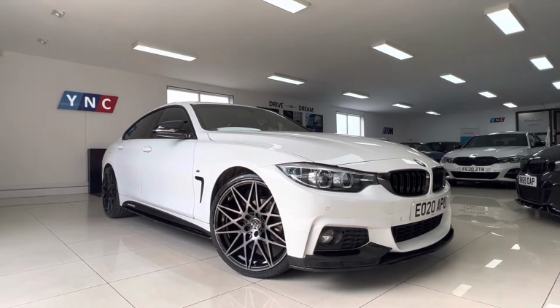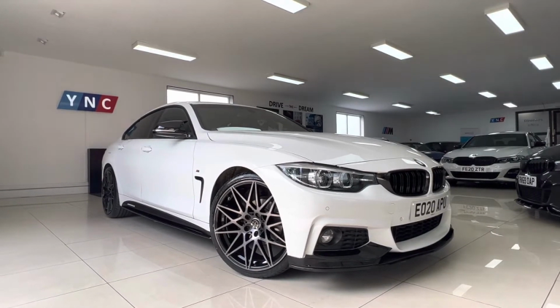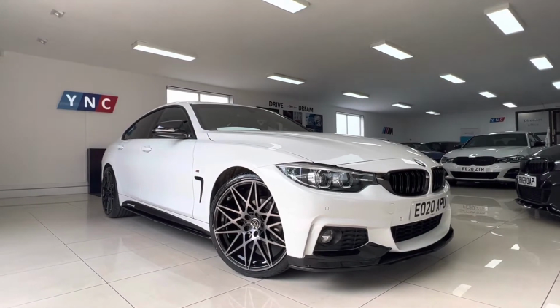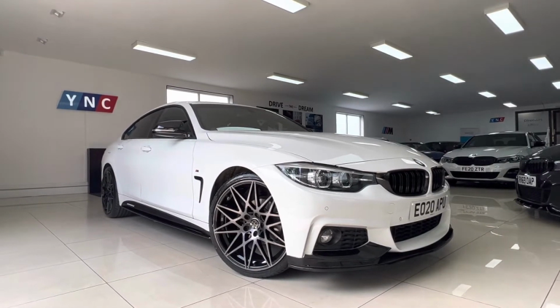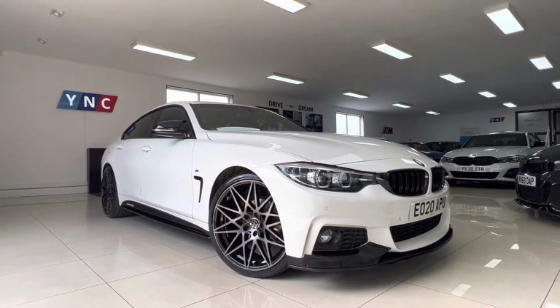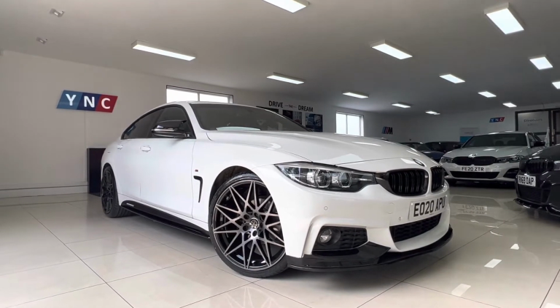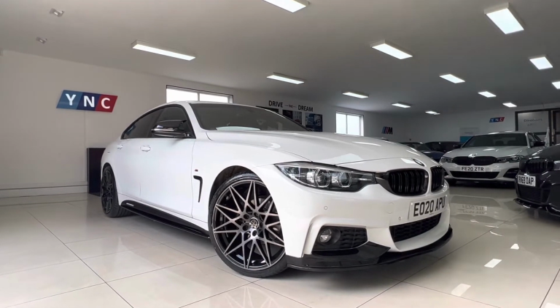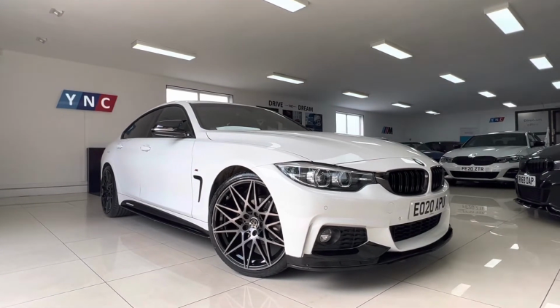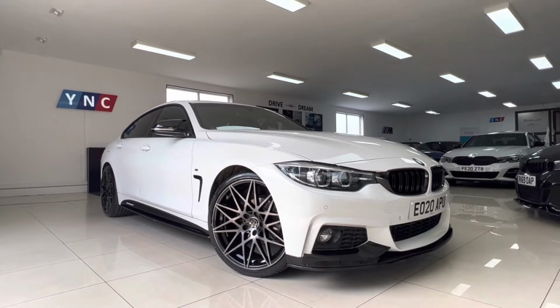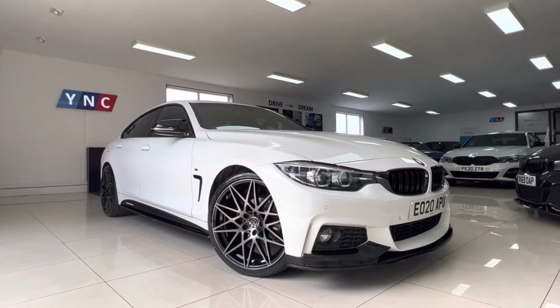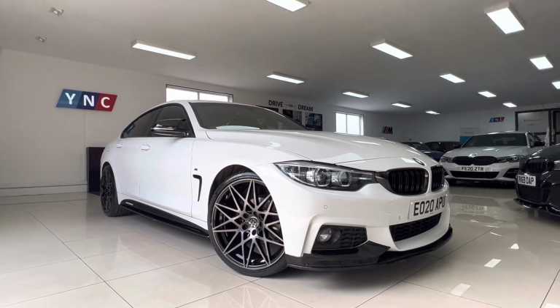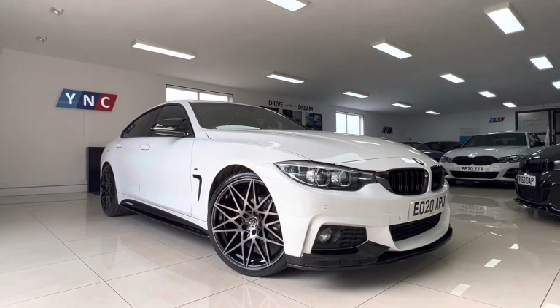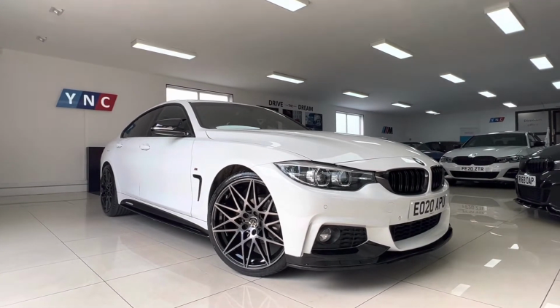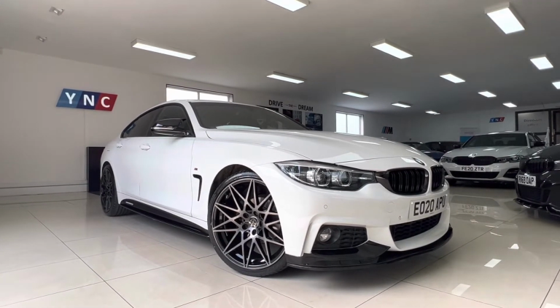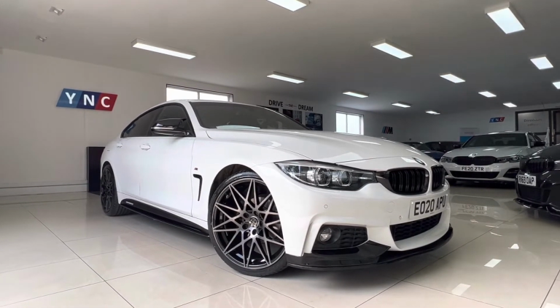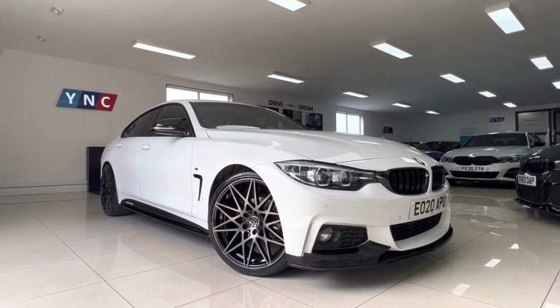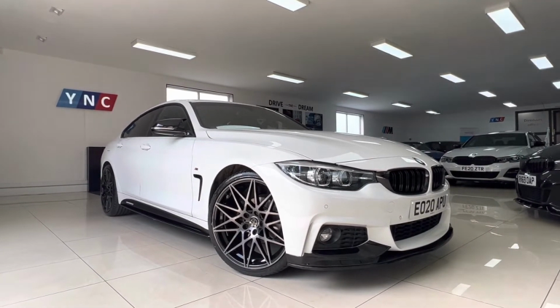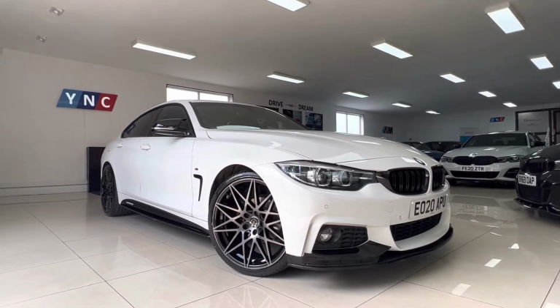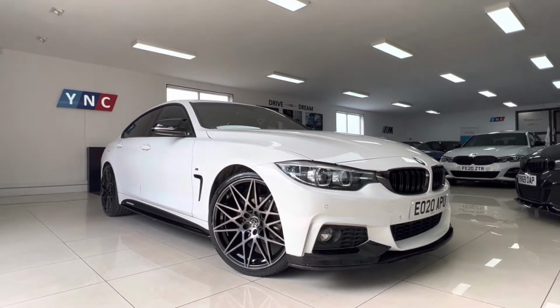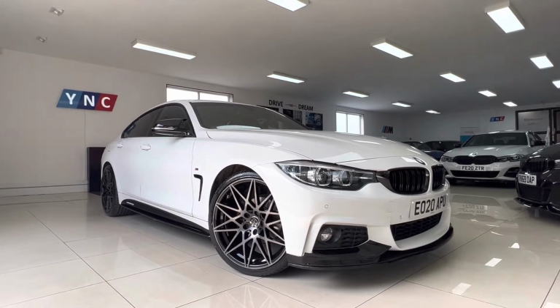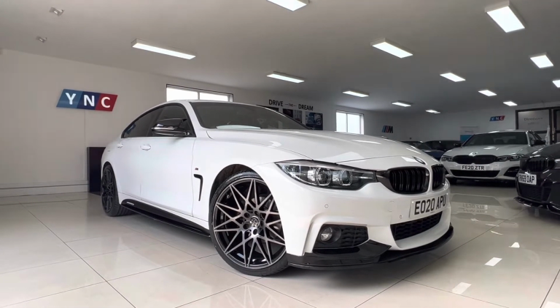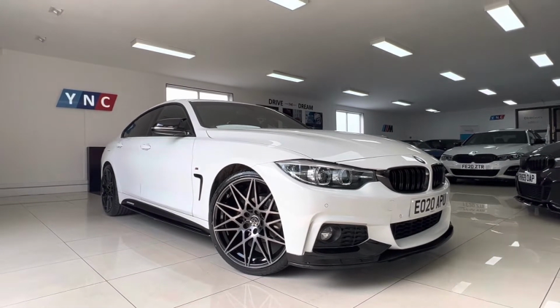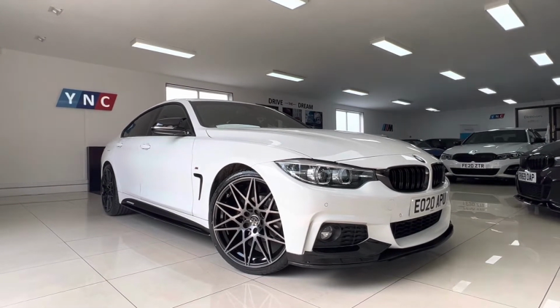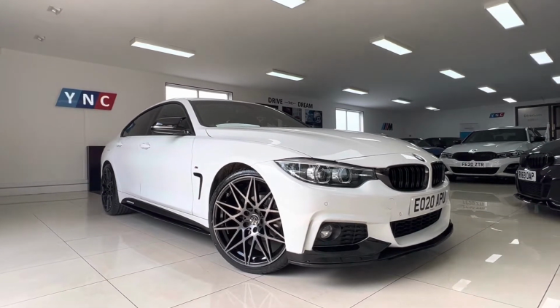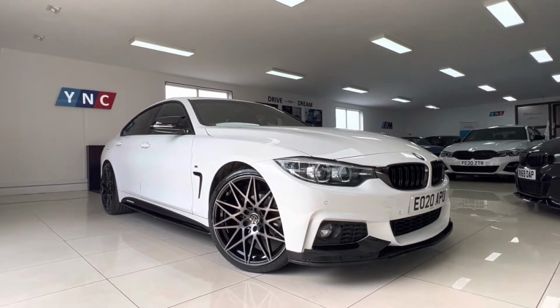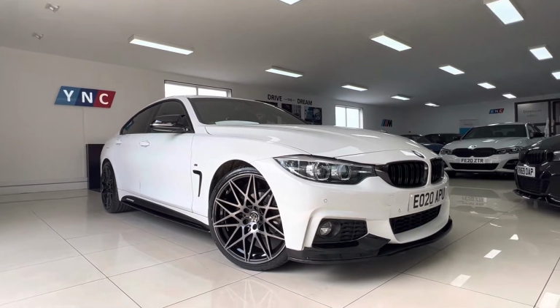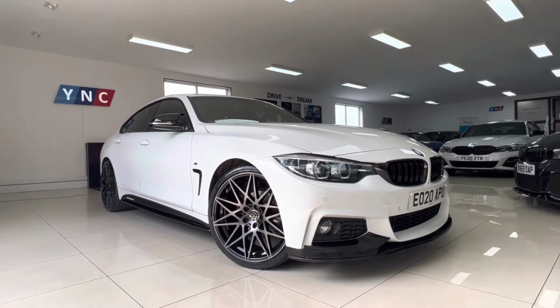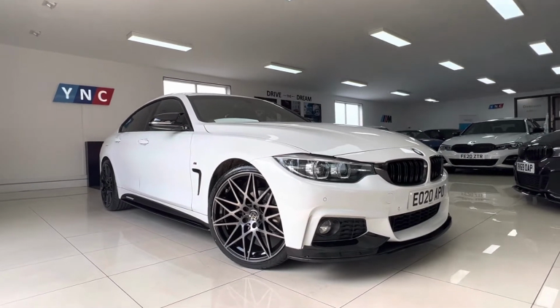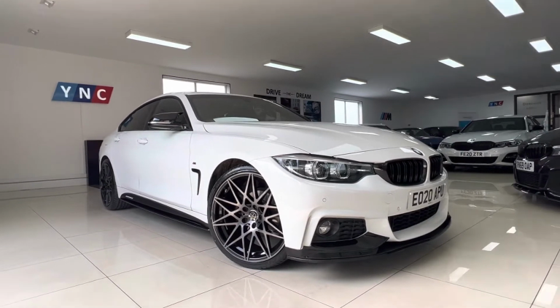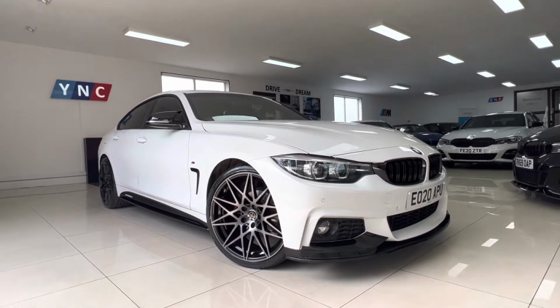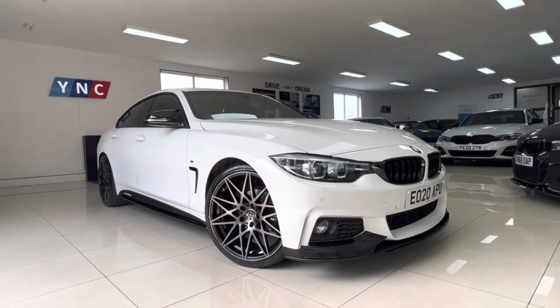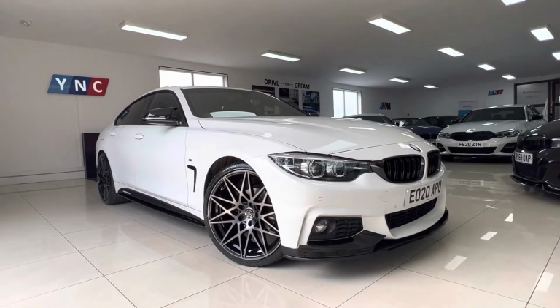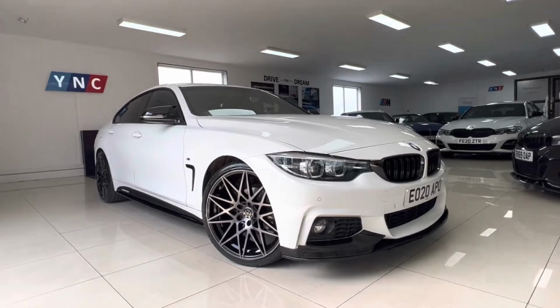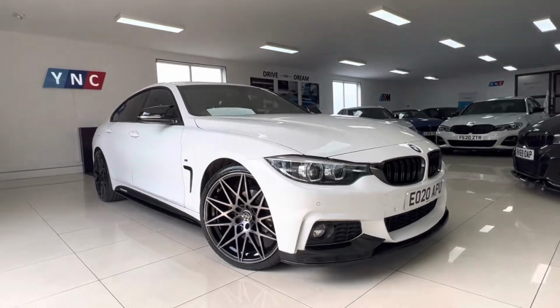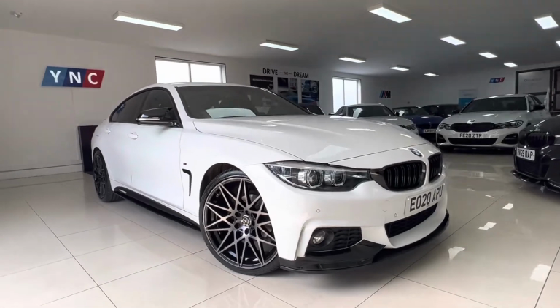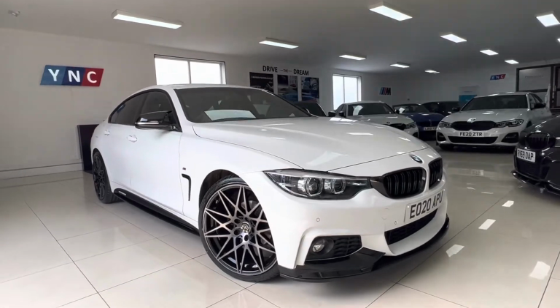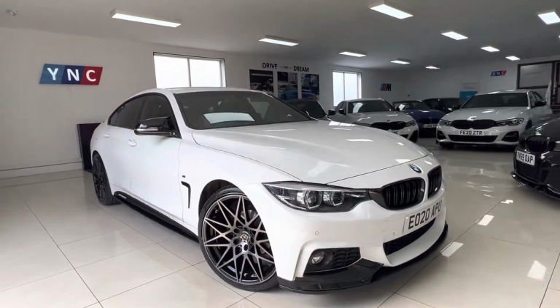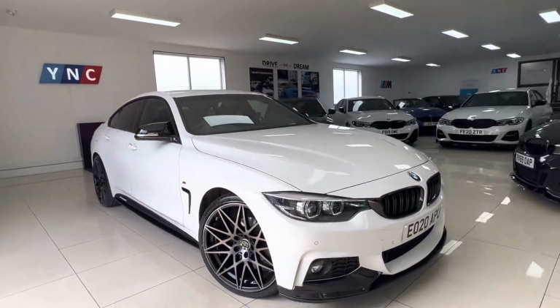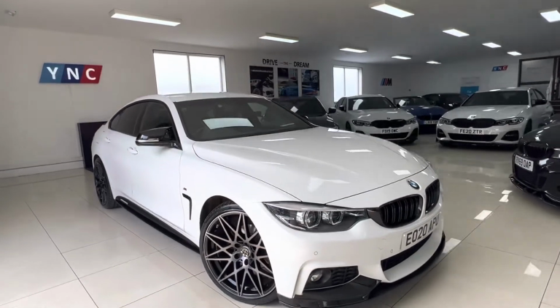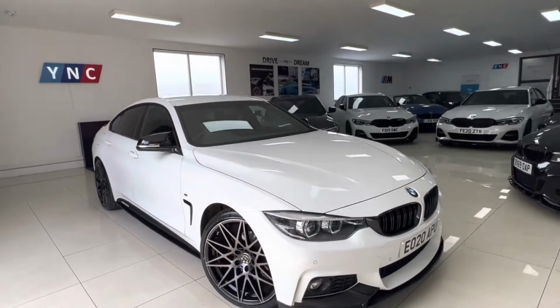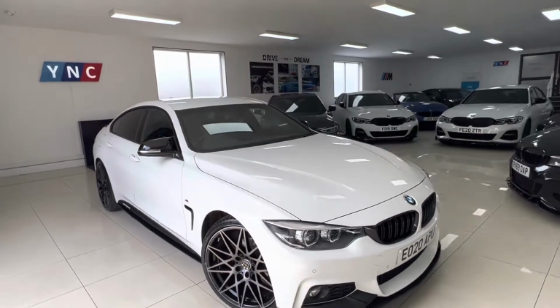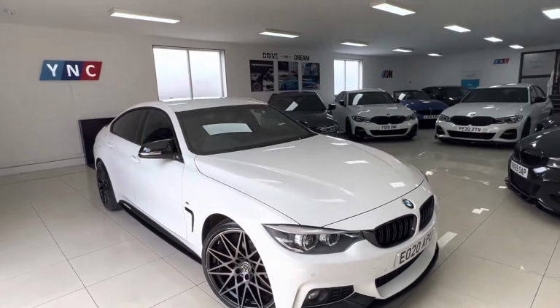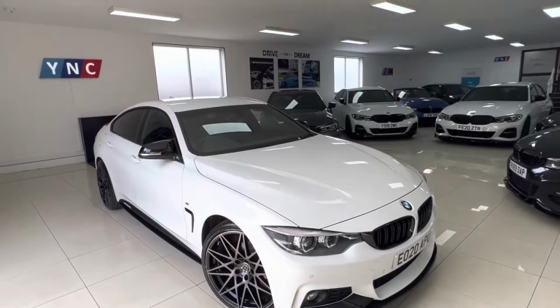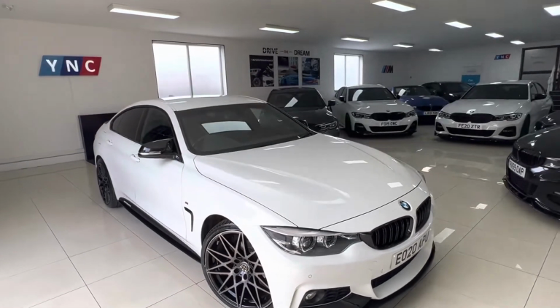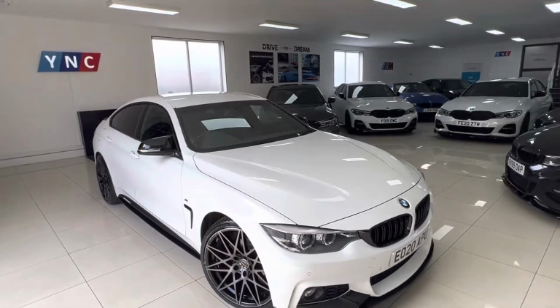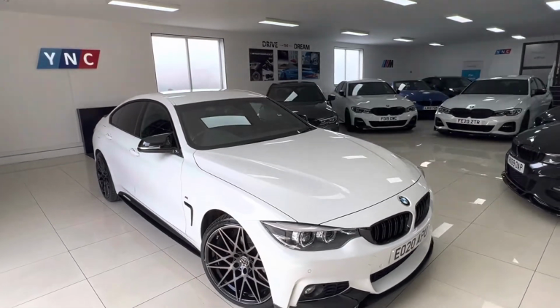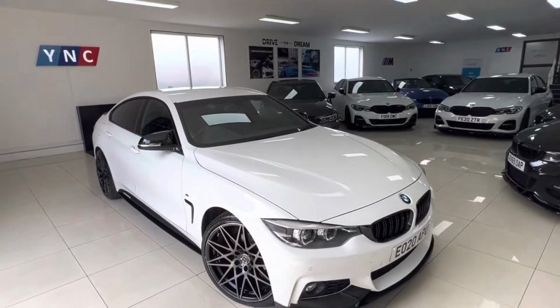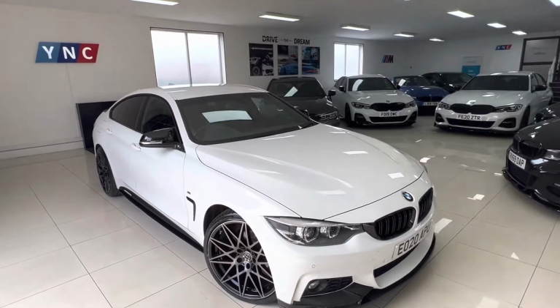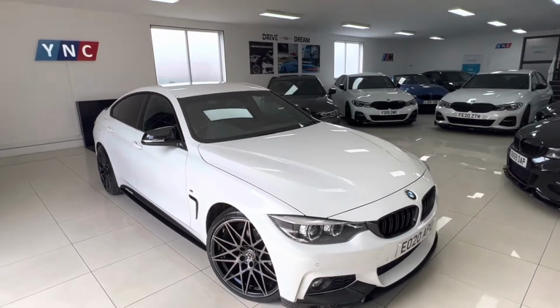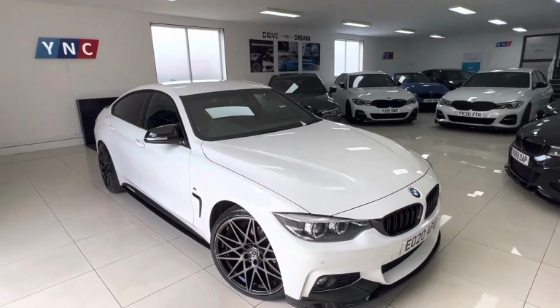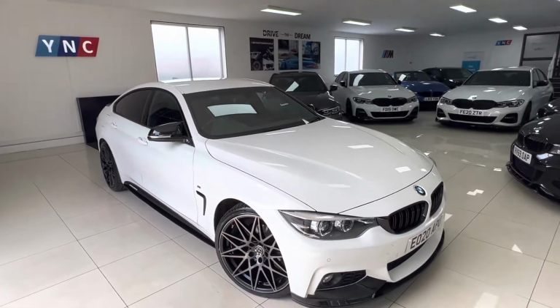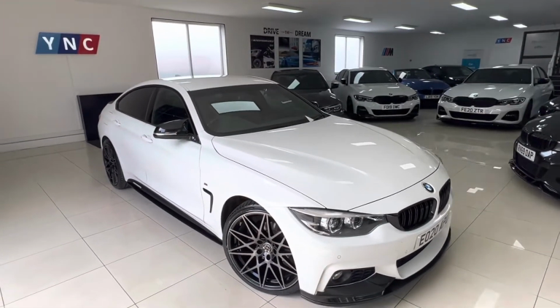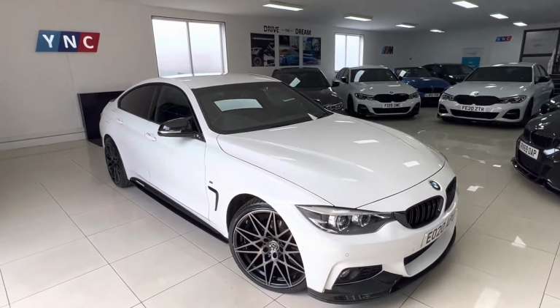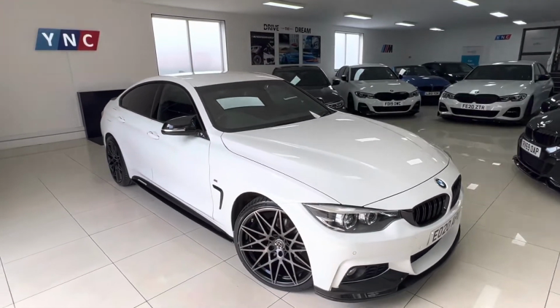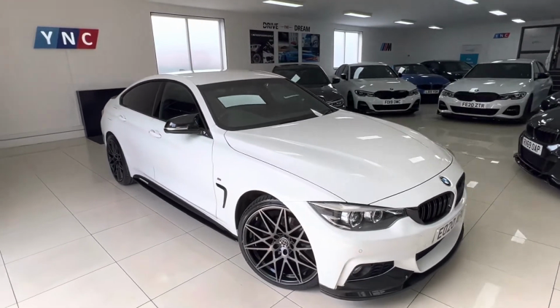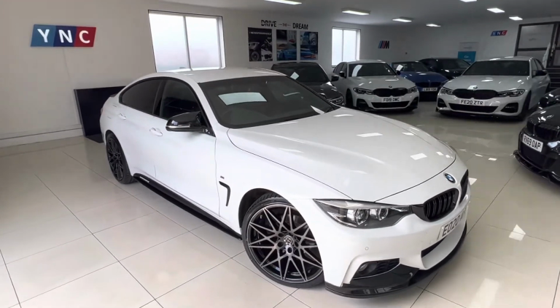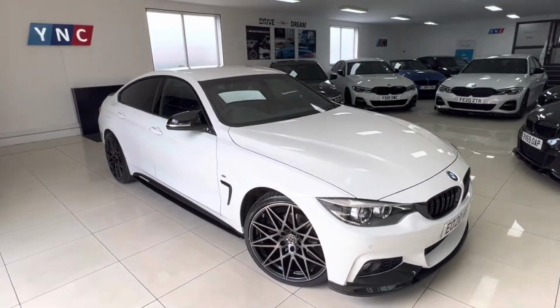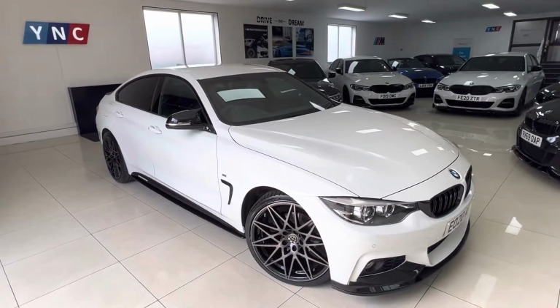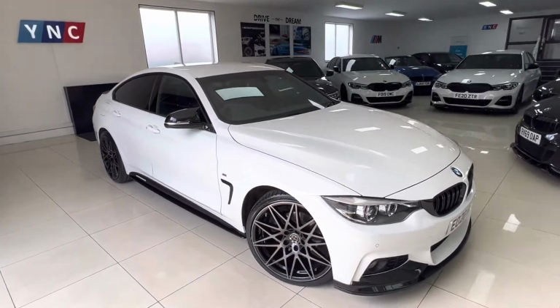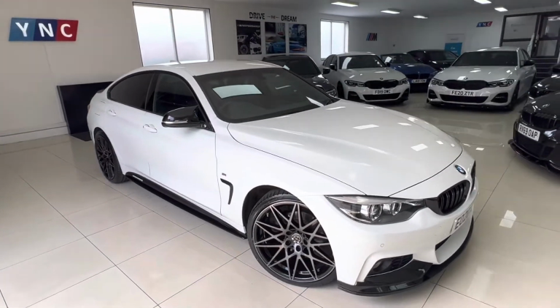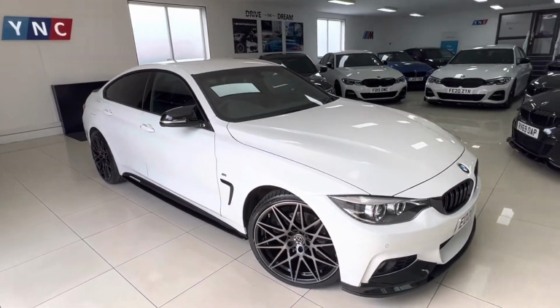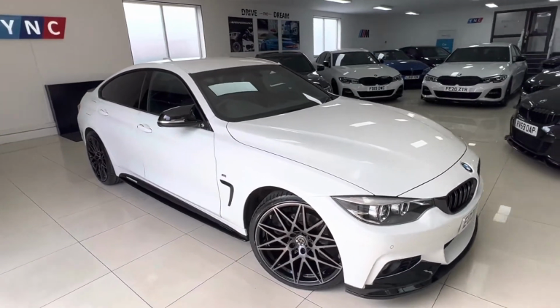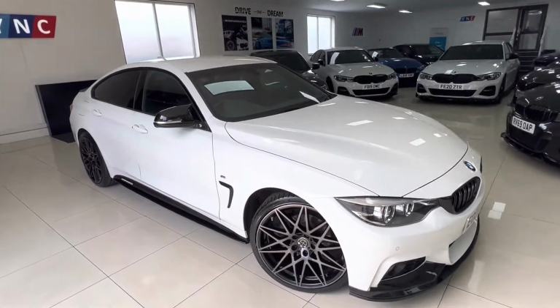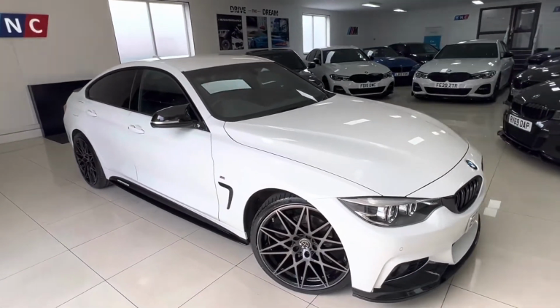The purpose of this video is to help you make an informed buying decision. I'll talk you through some of the features and options as well as giving you a detailed look at the condition.